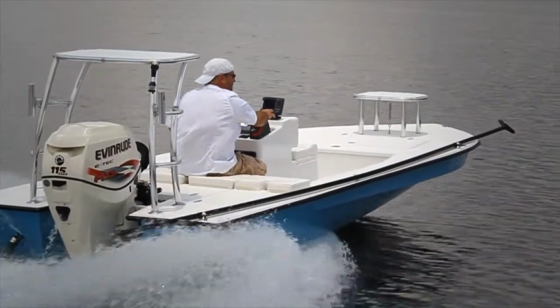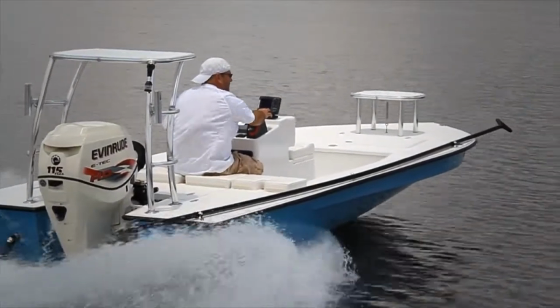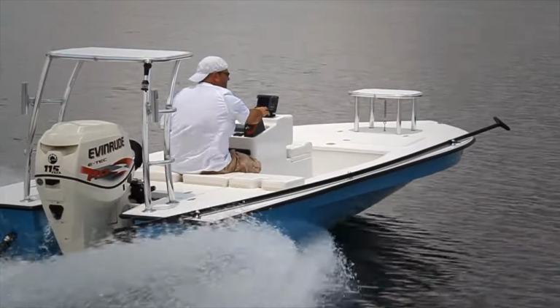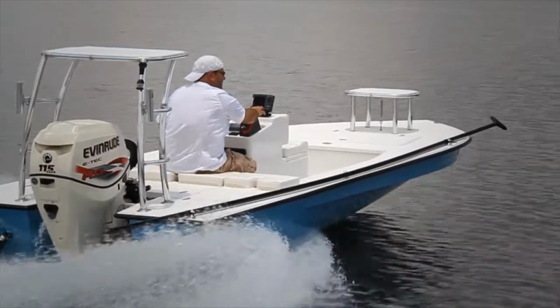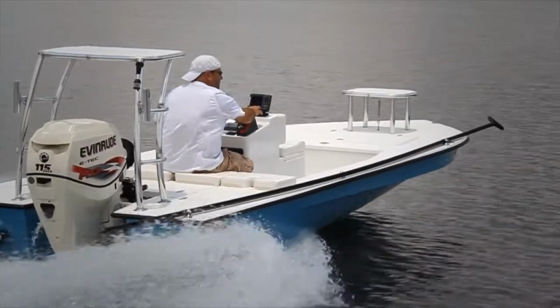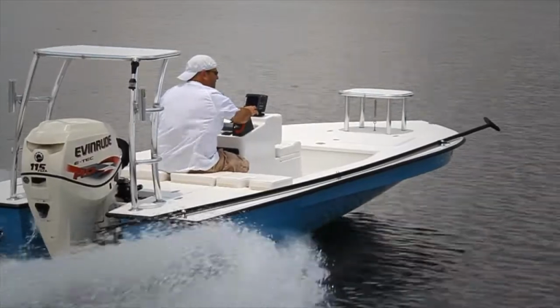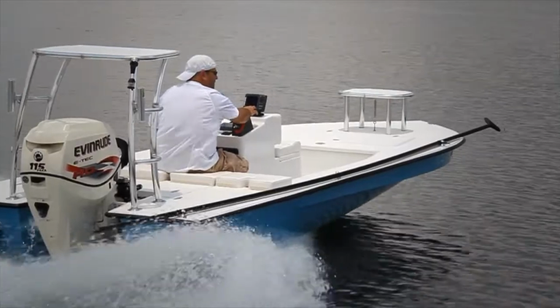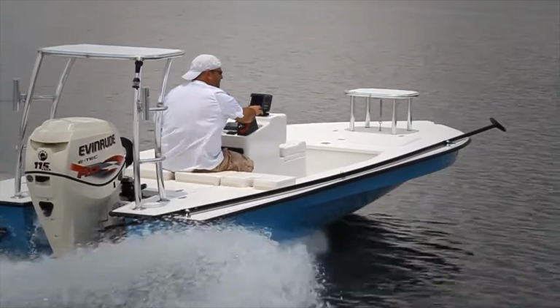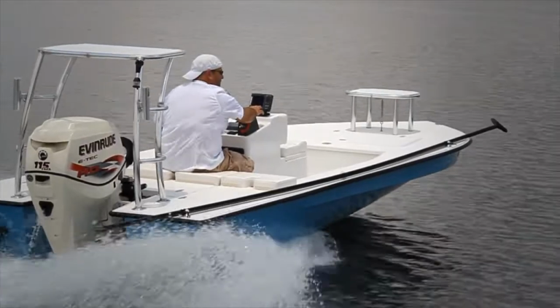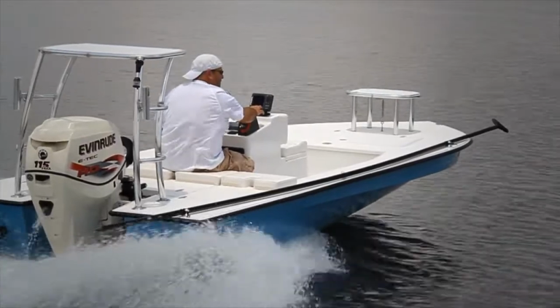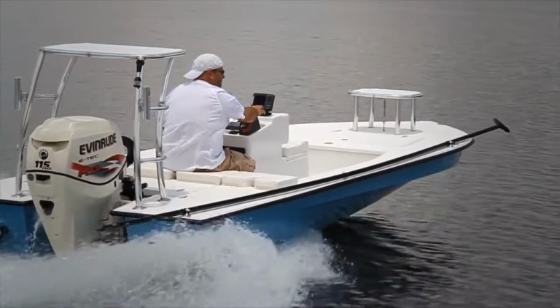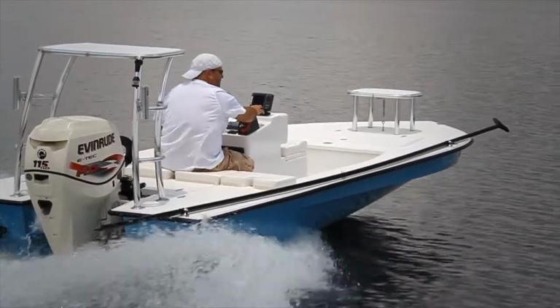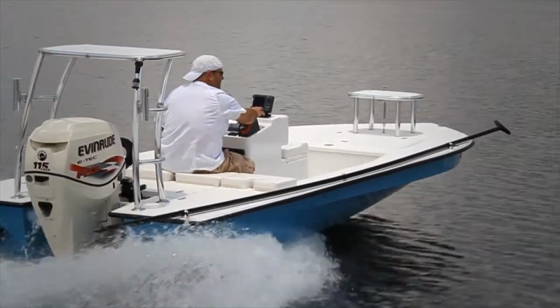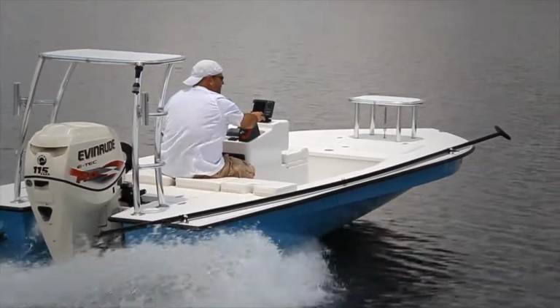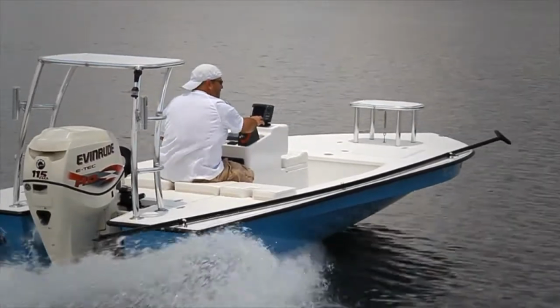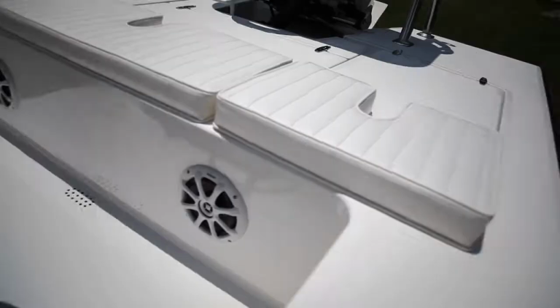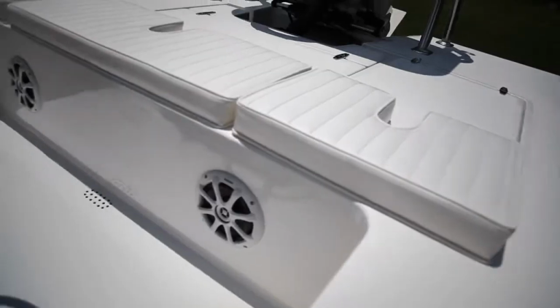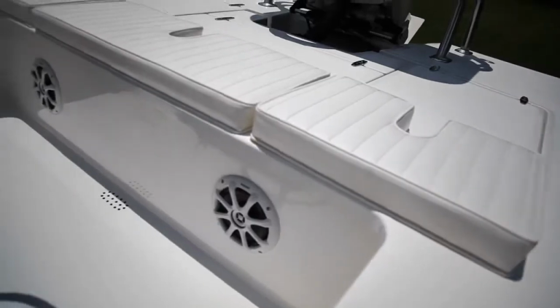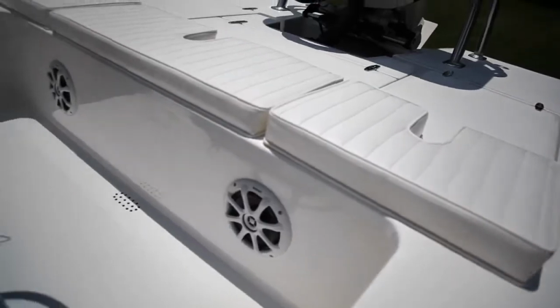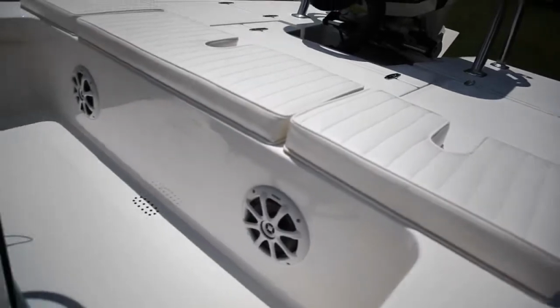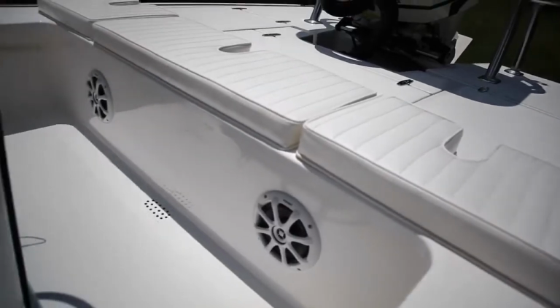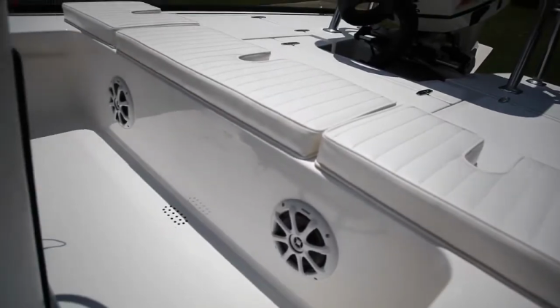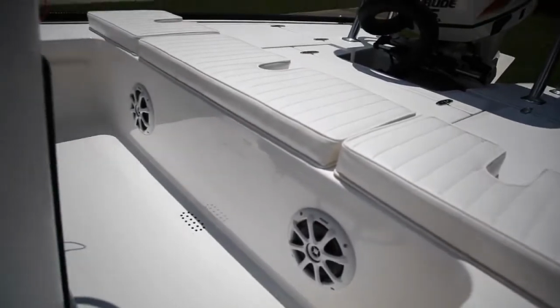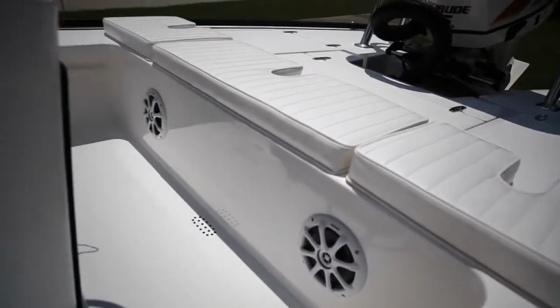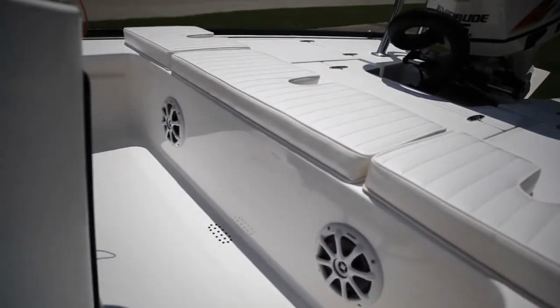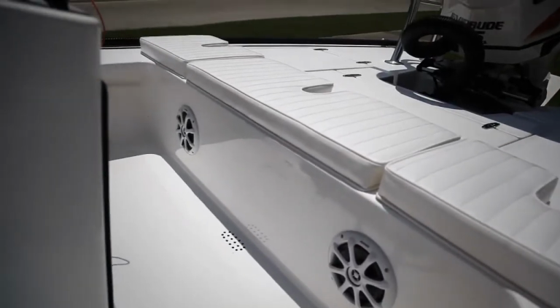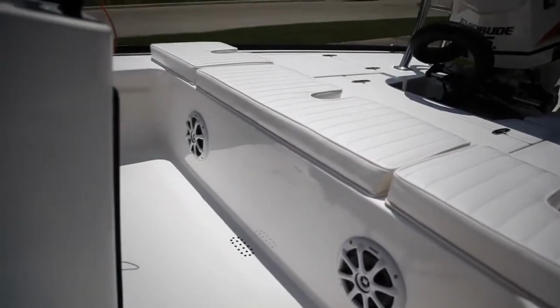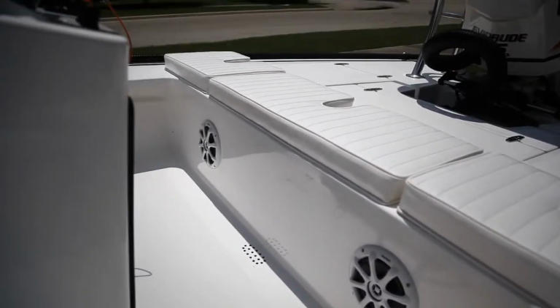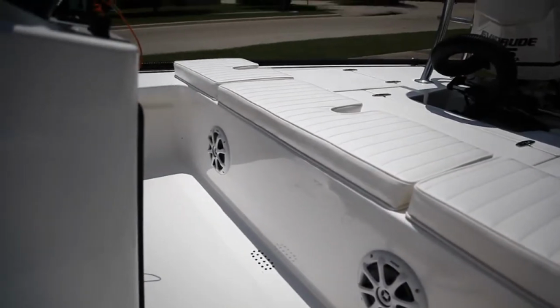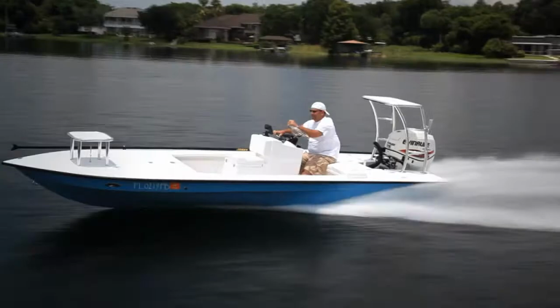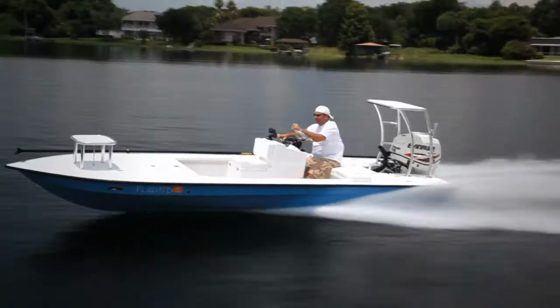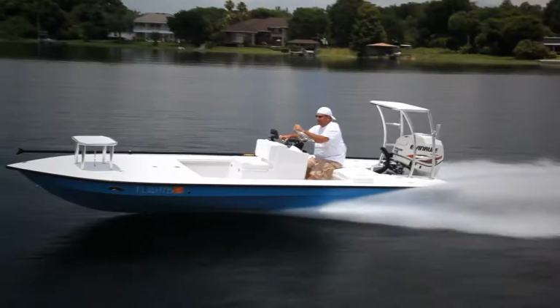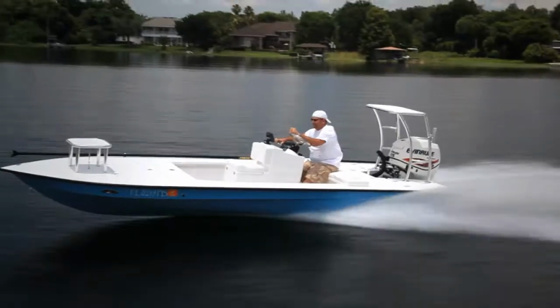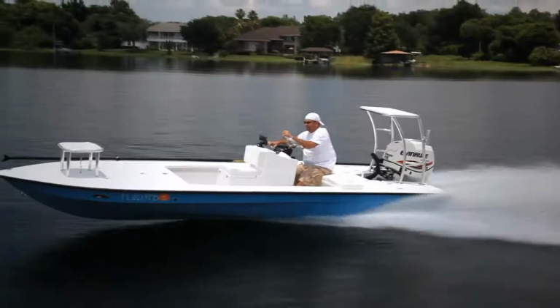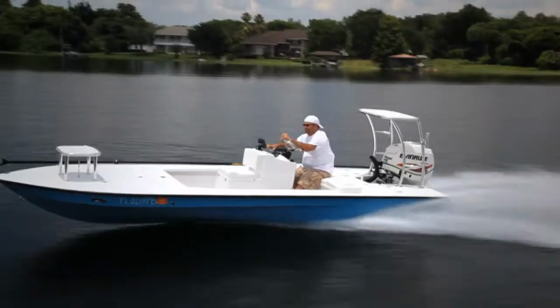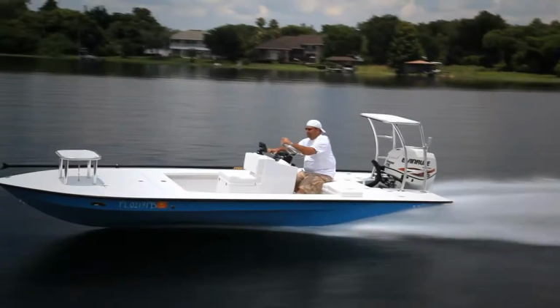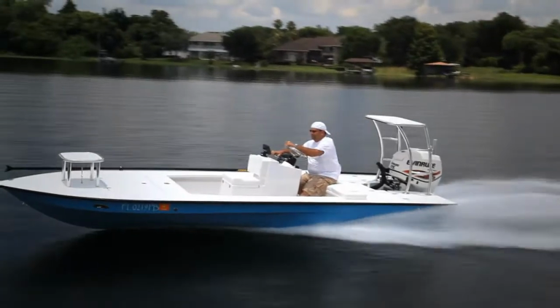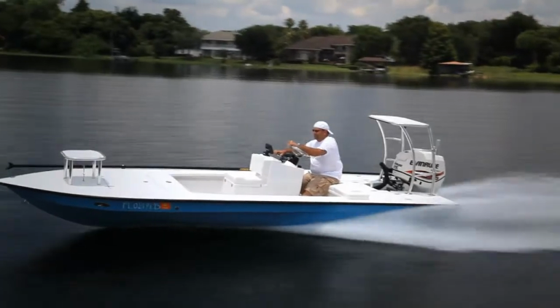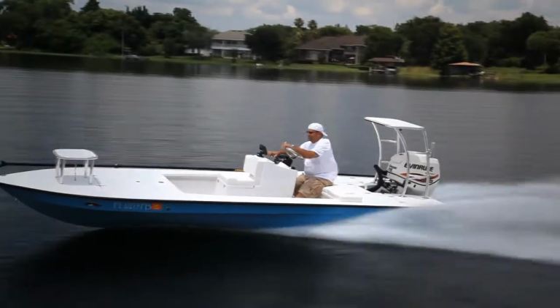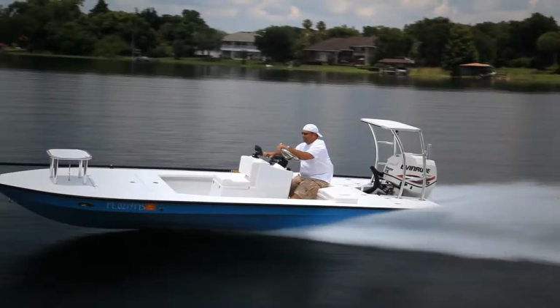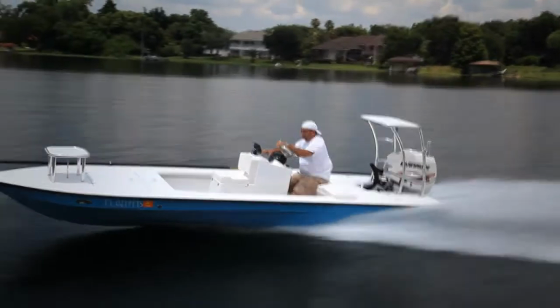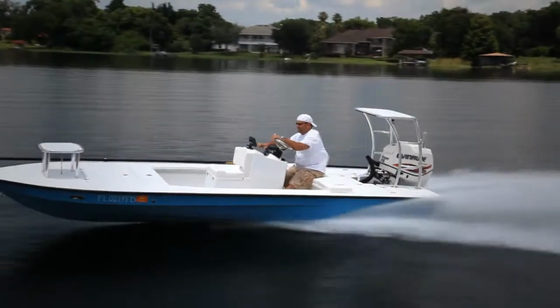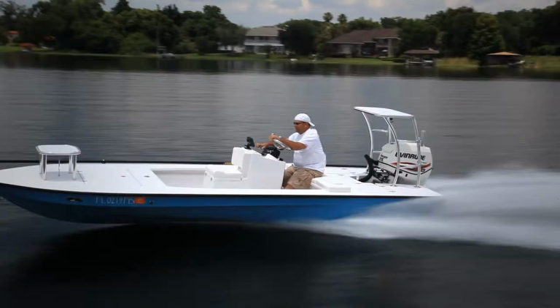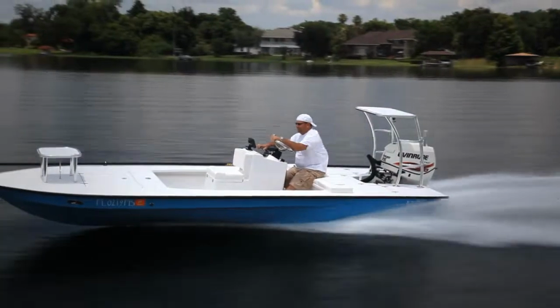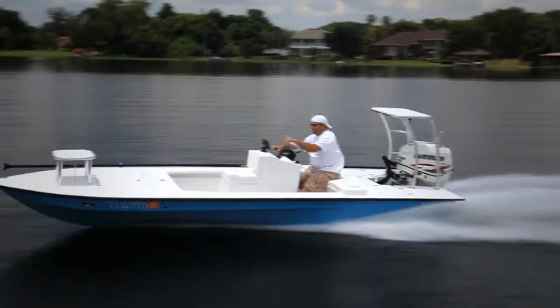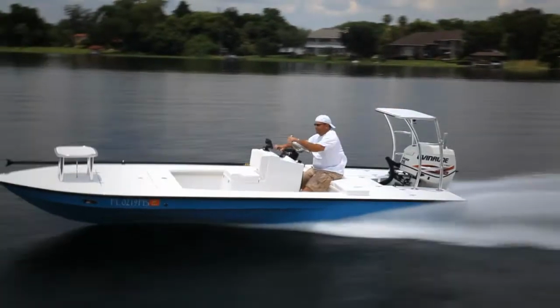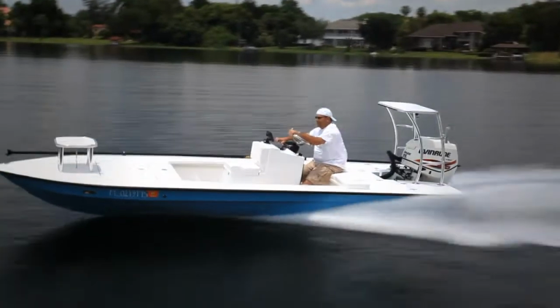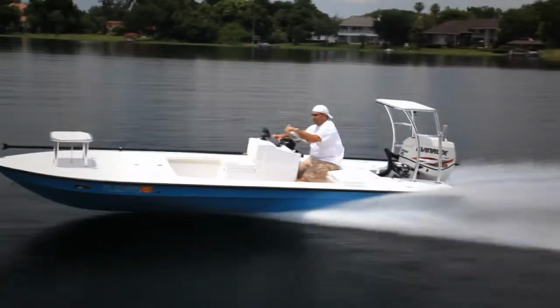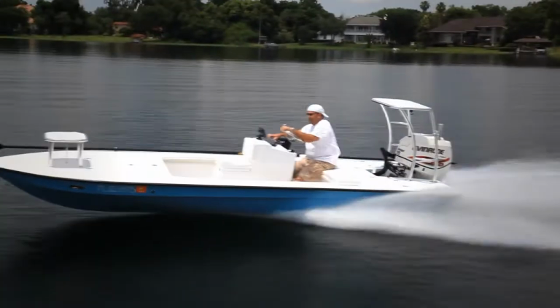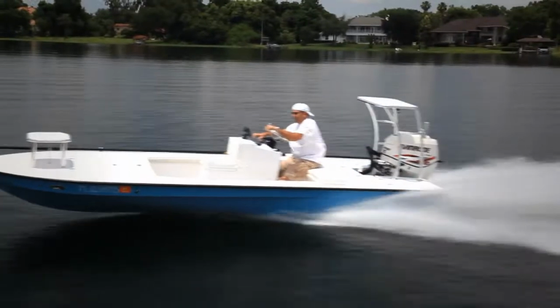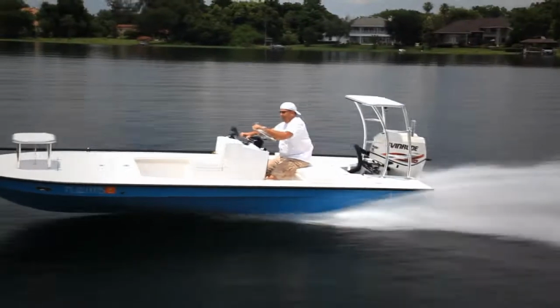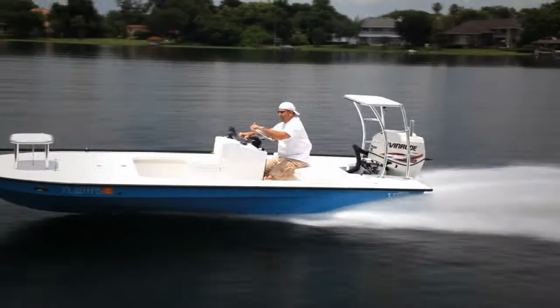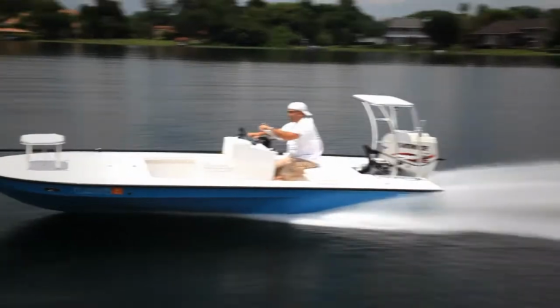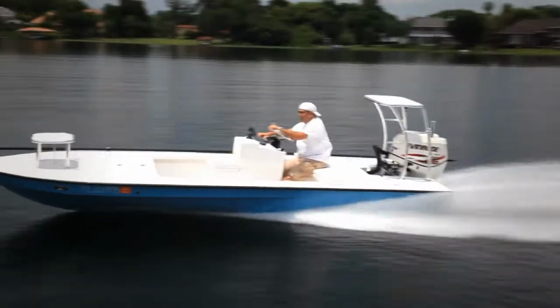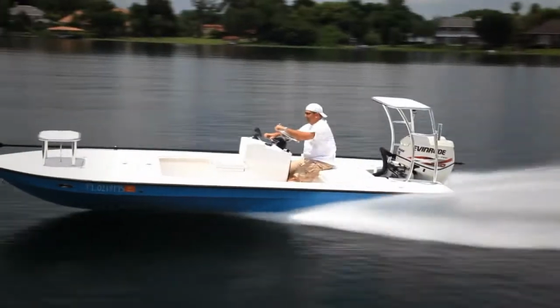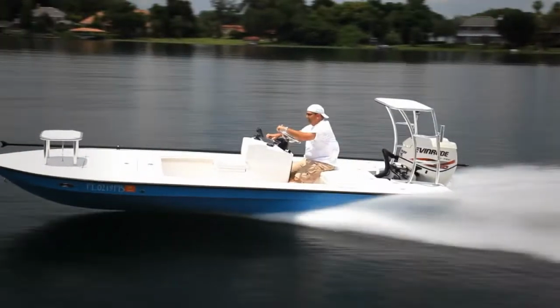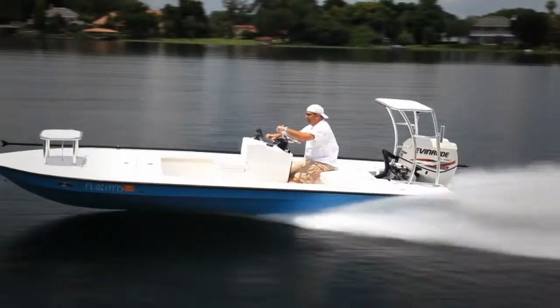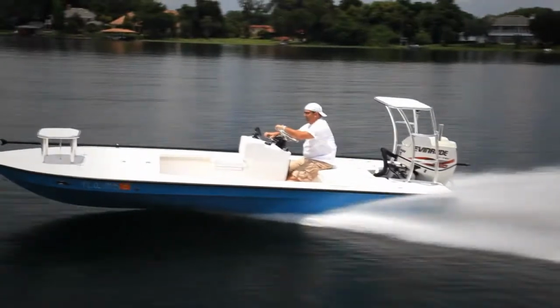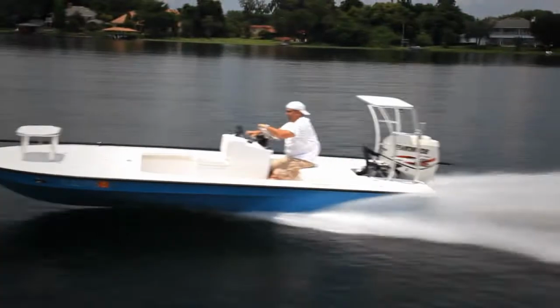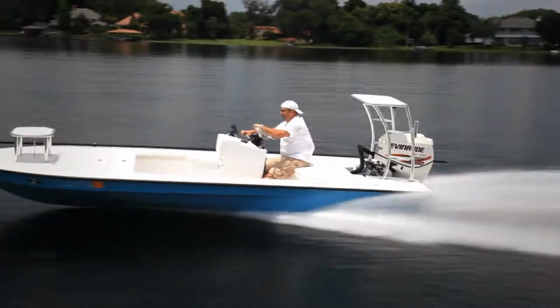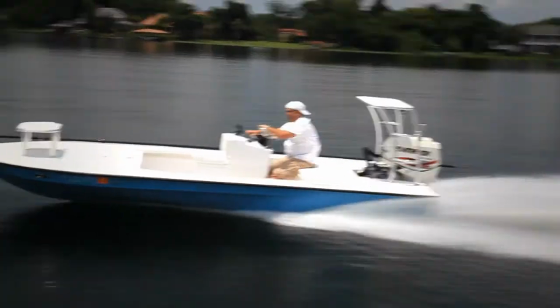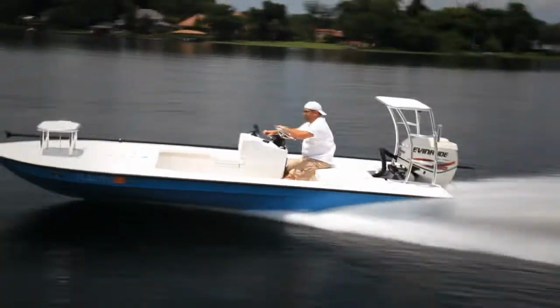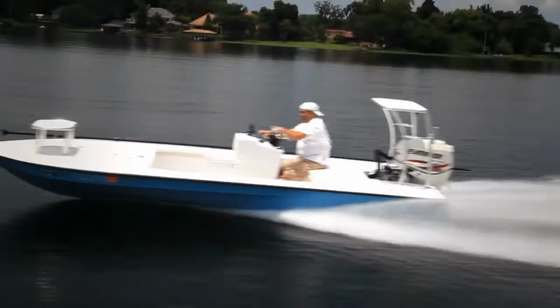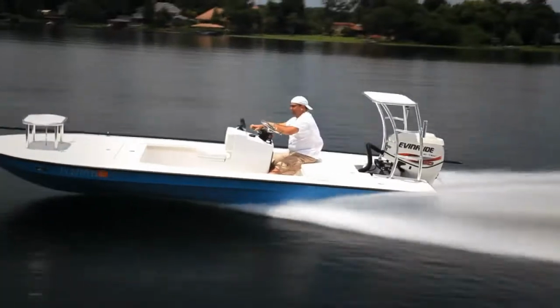He also has a sound system — pretty cool sound system. He's got kicker speakers going in the back bulkhead. As small as these are, it's actually pretty loud.